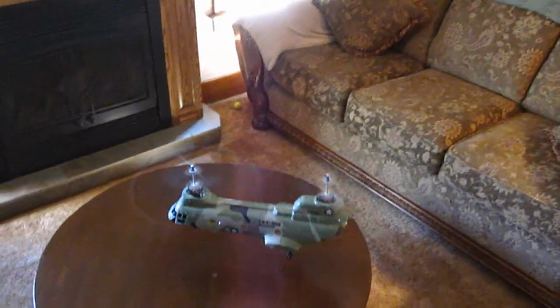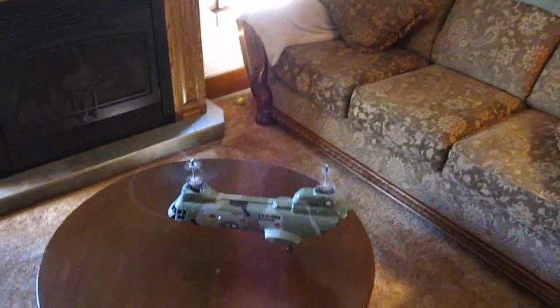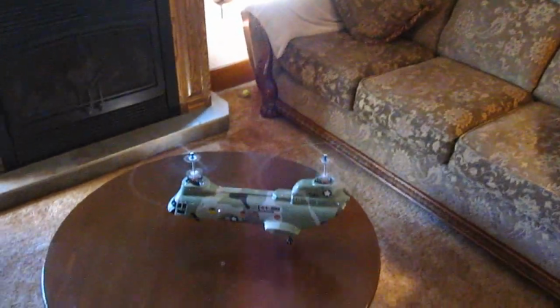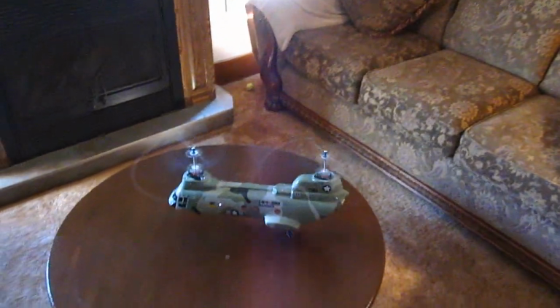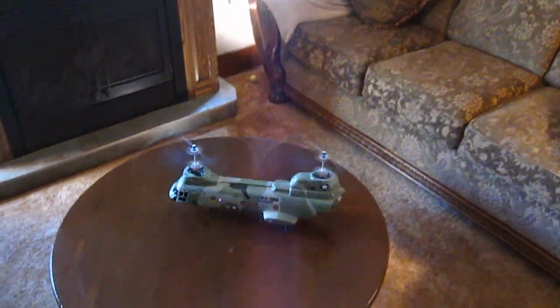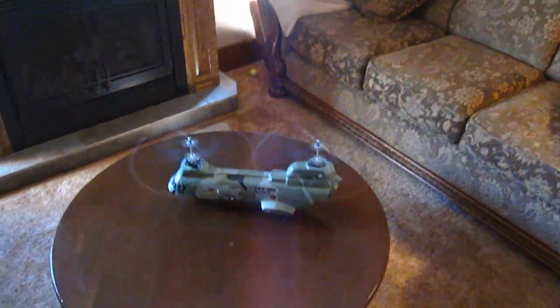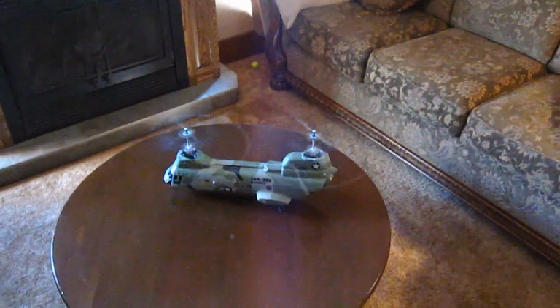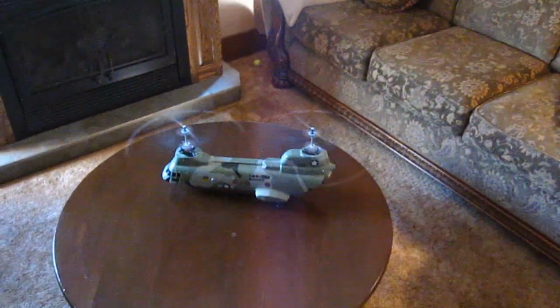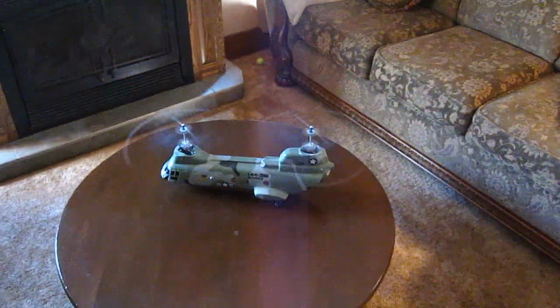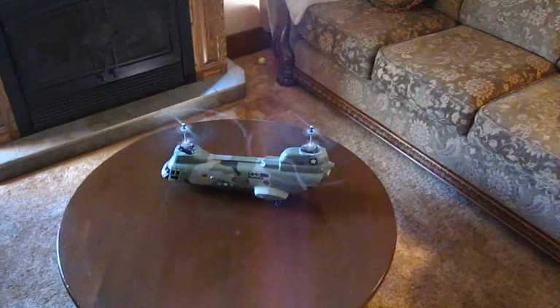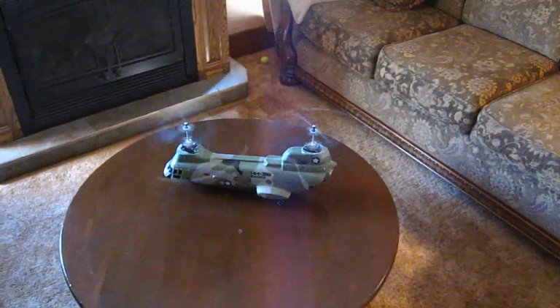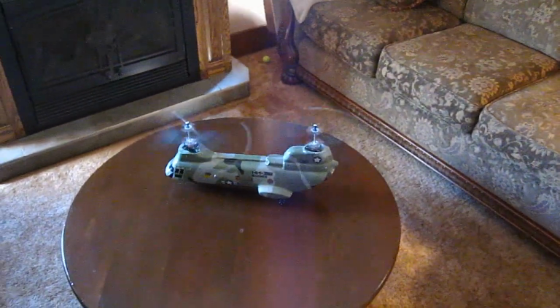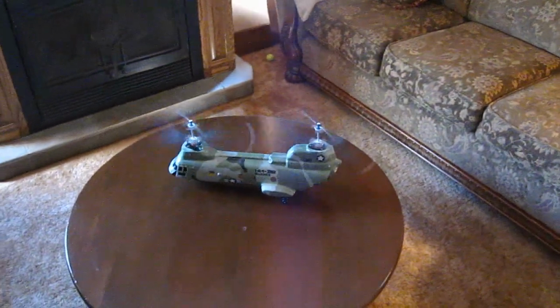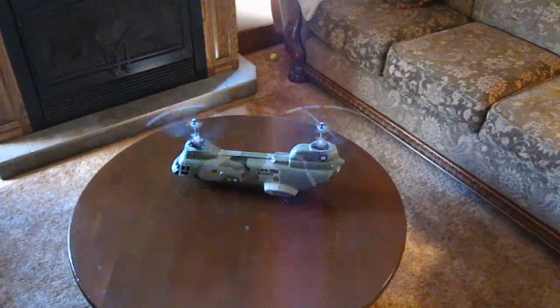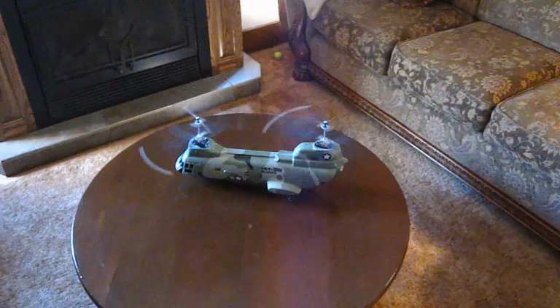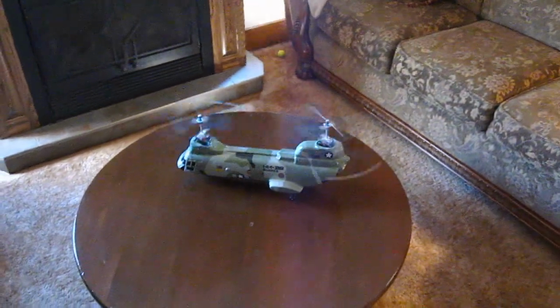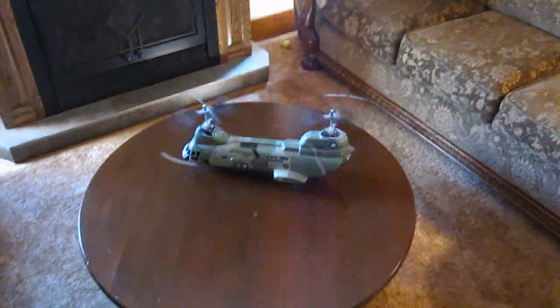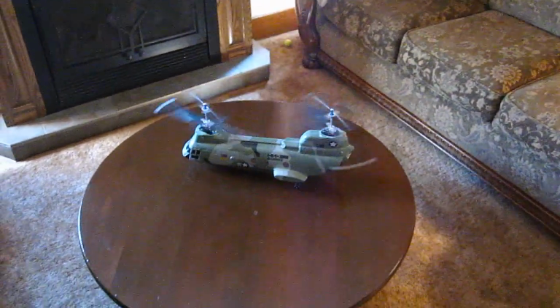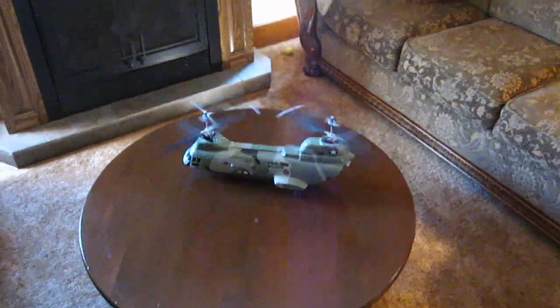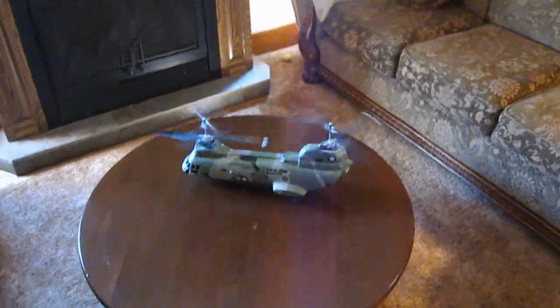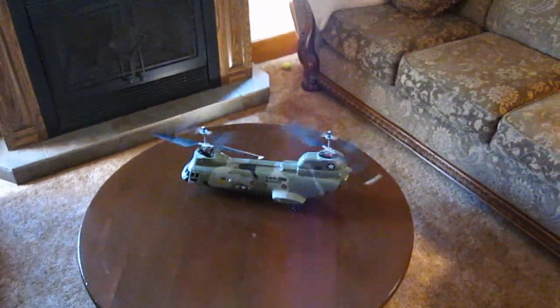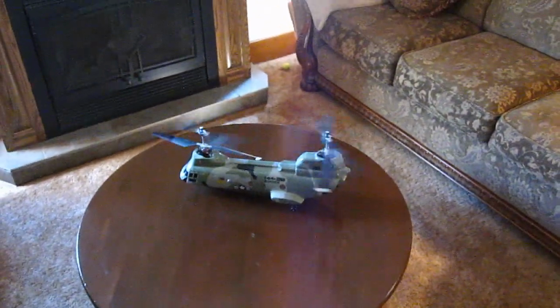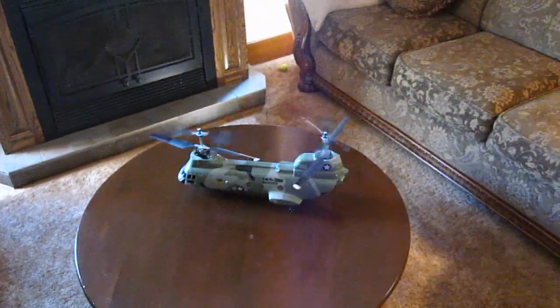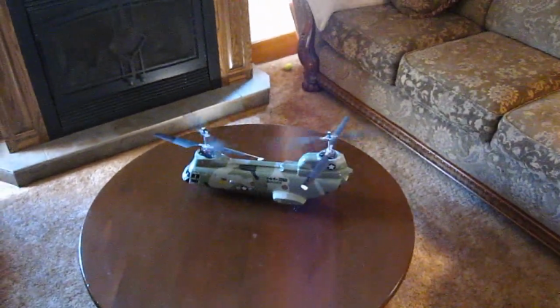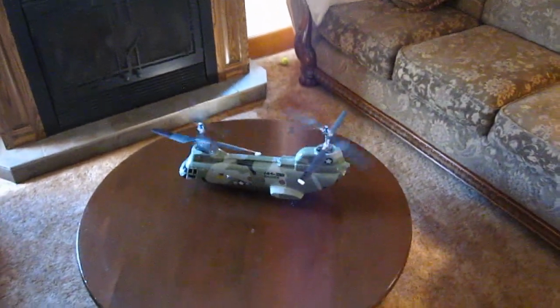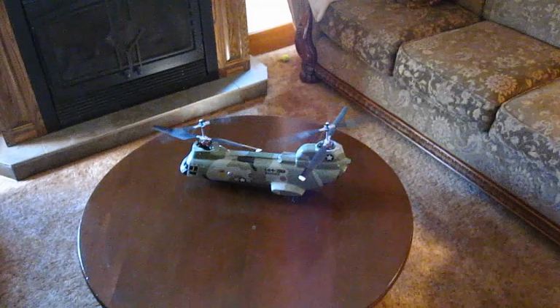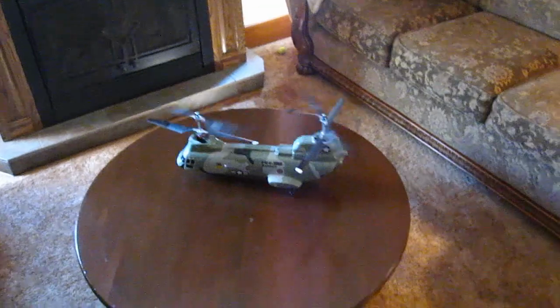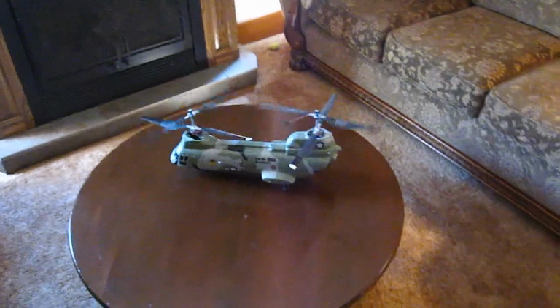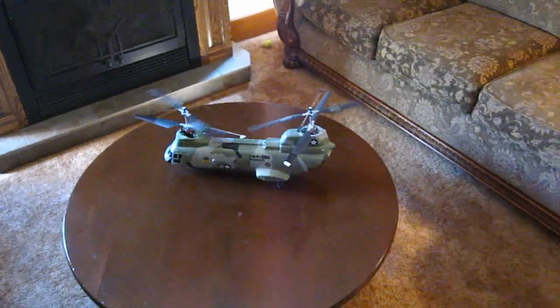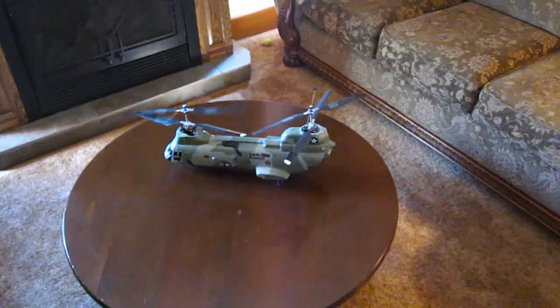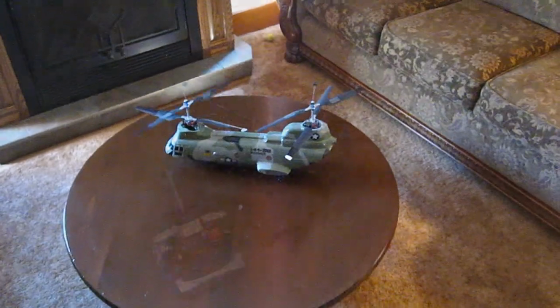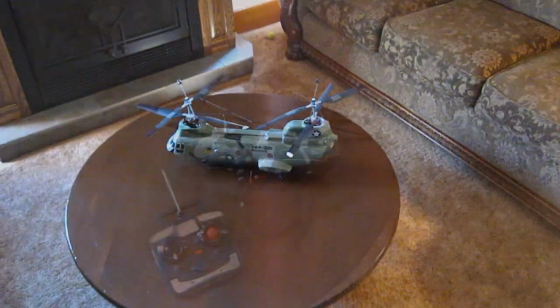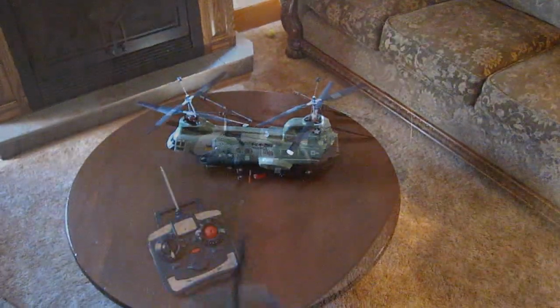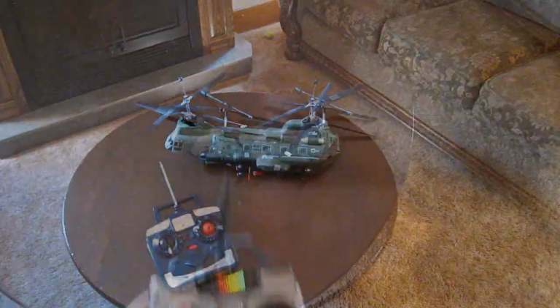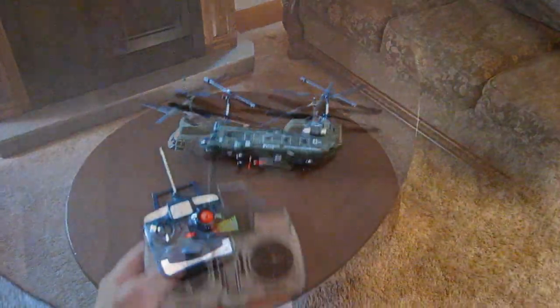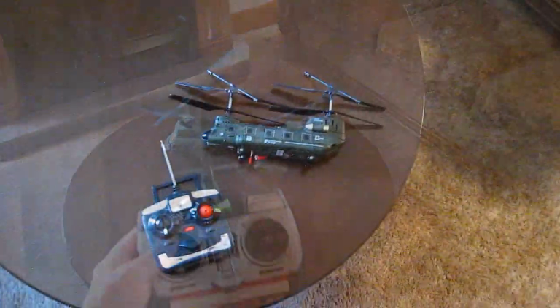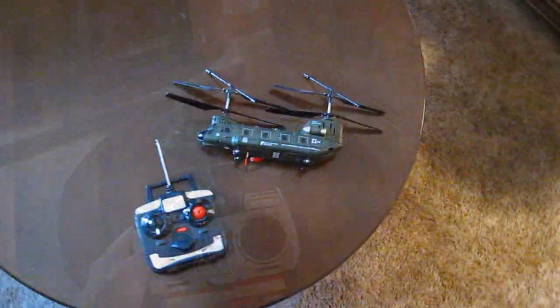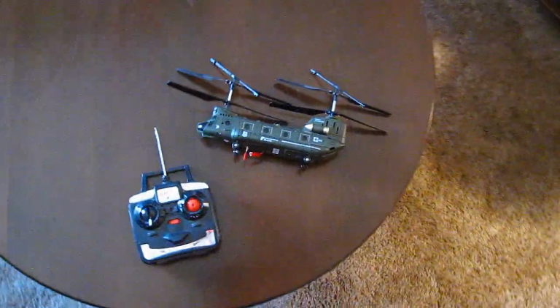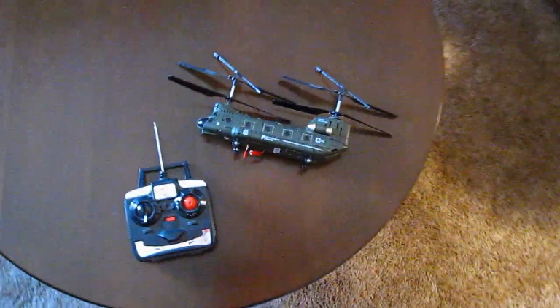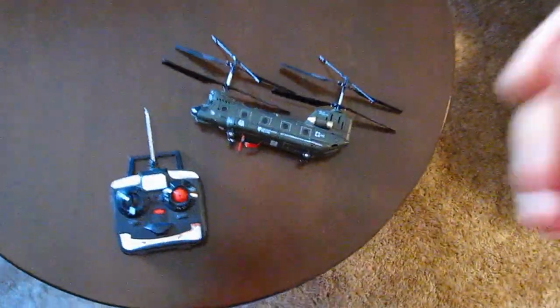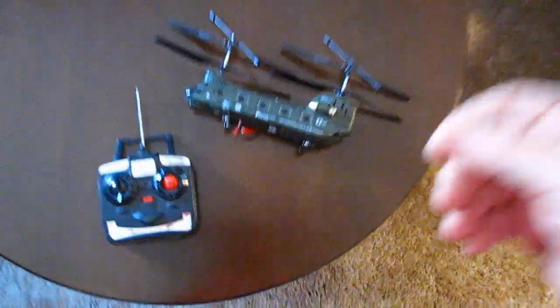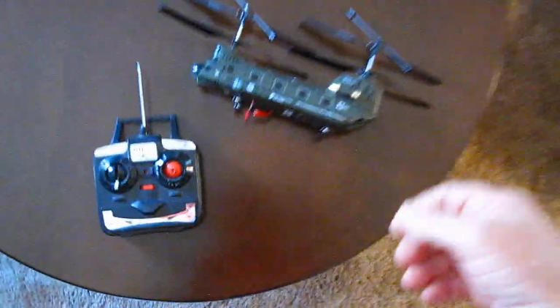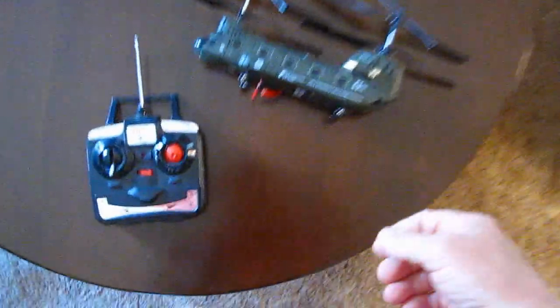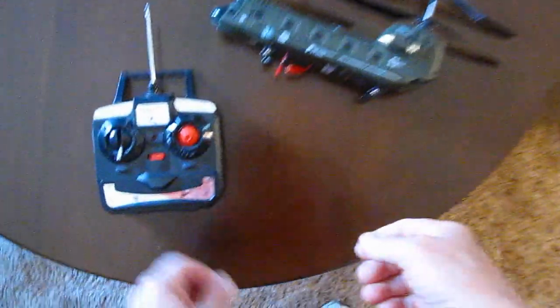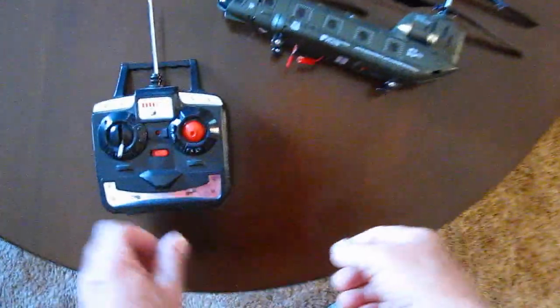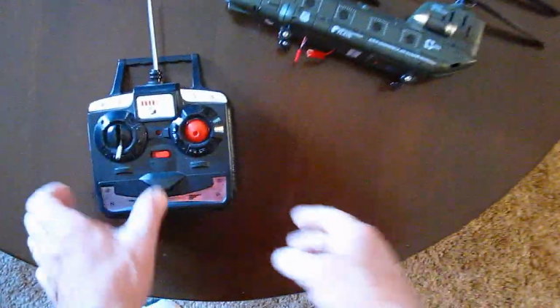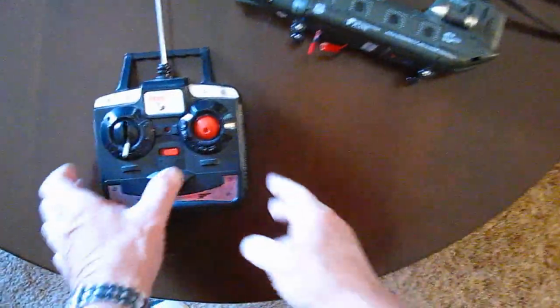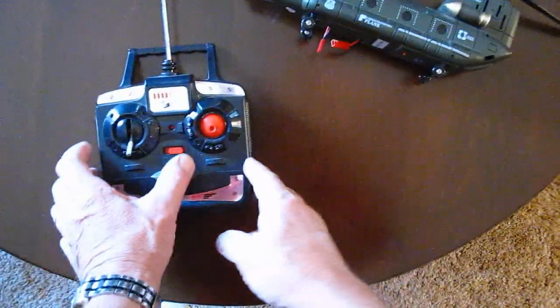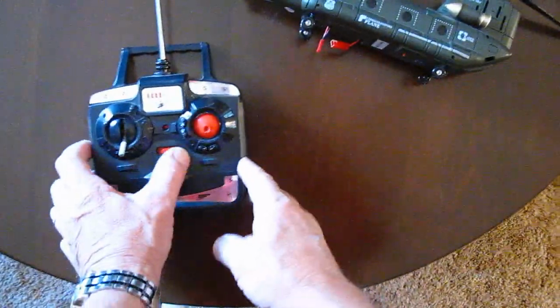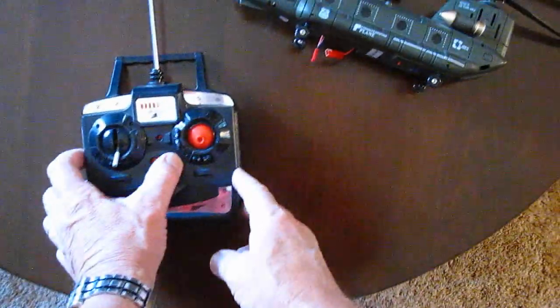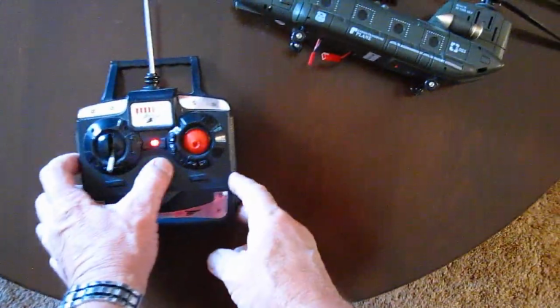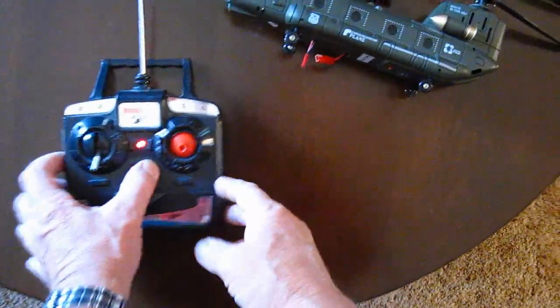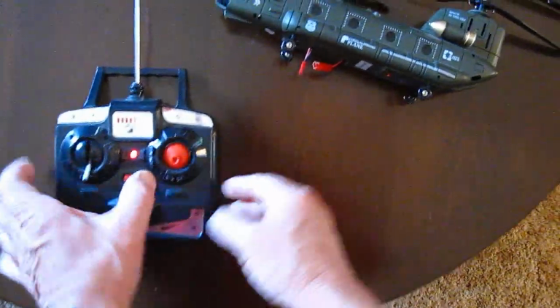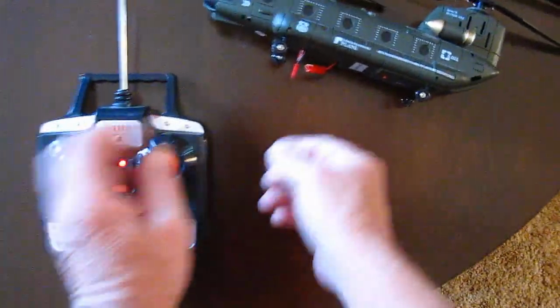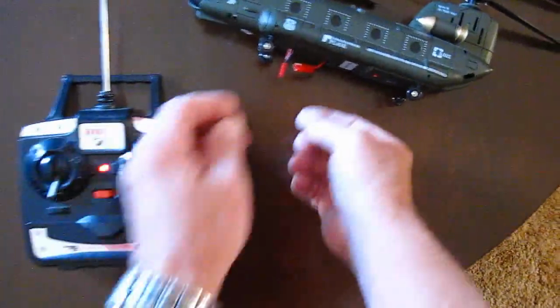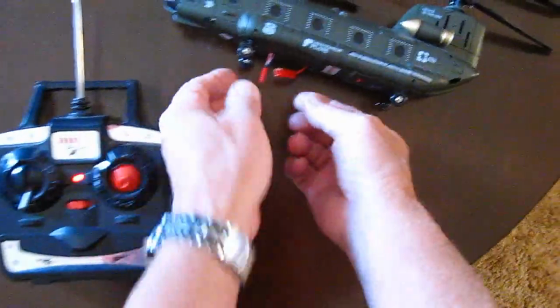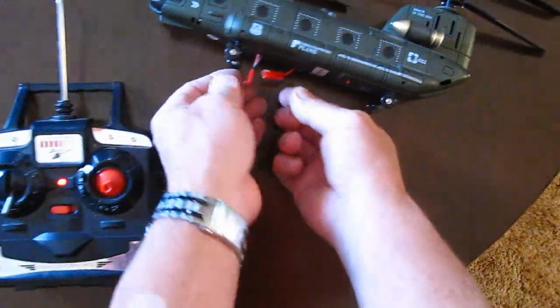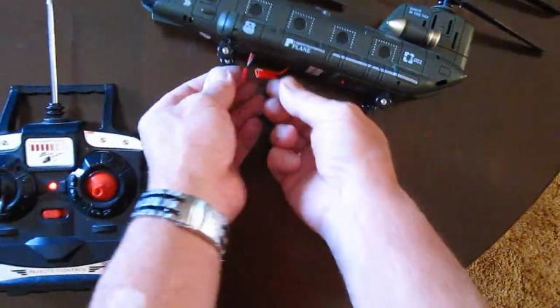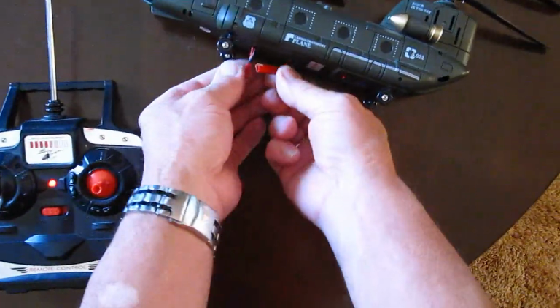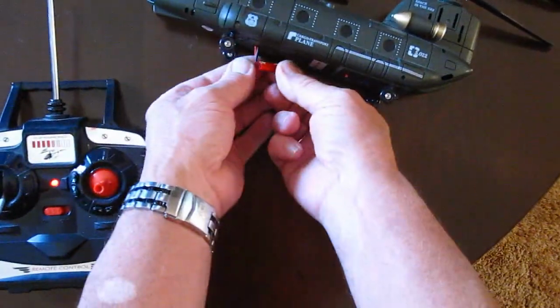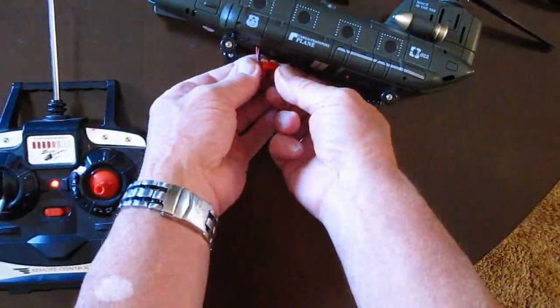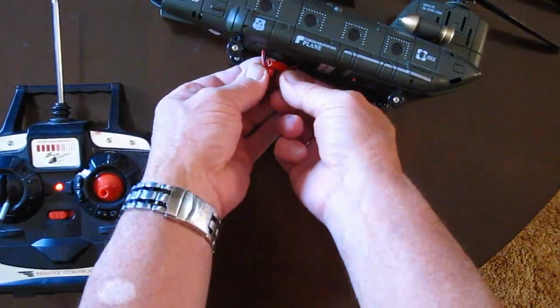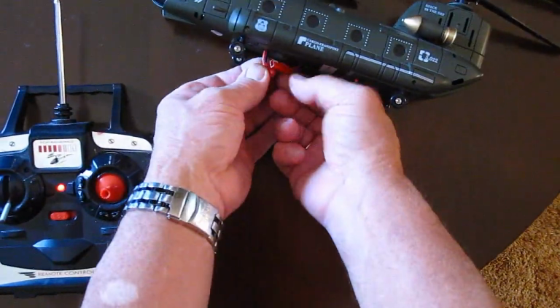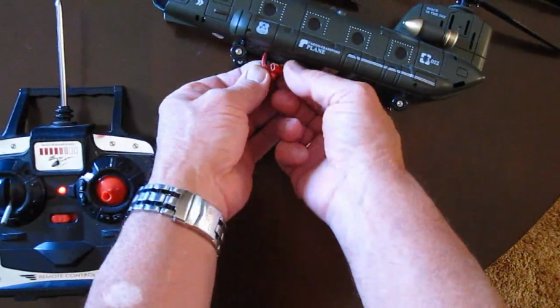Here's 30 seconds of my medium-sized CH-47 Chinook. This one you all know — I put a bigger battery in this one too.